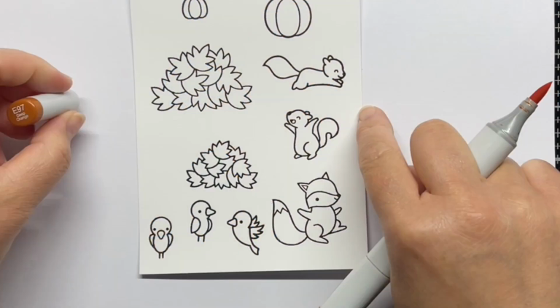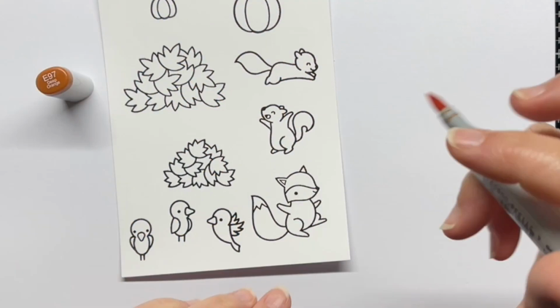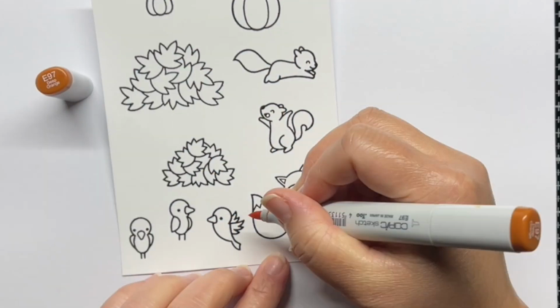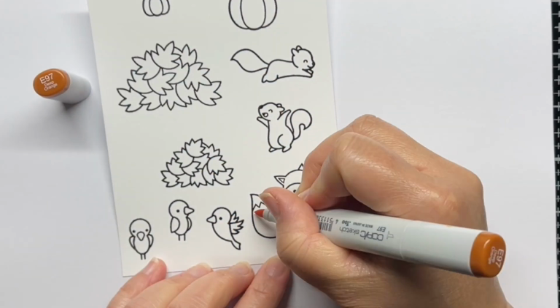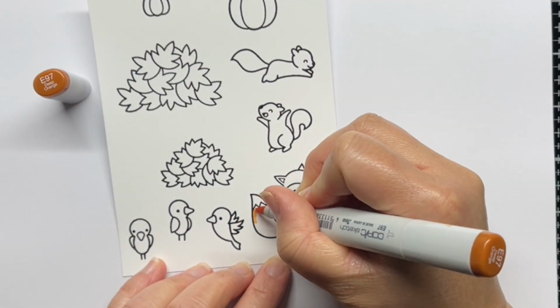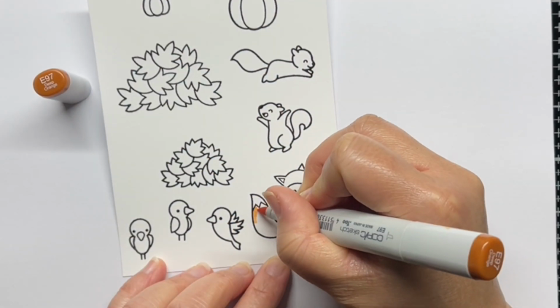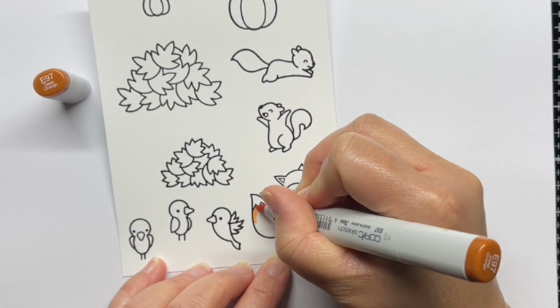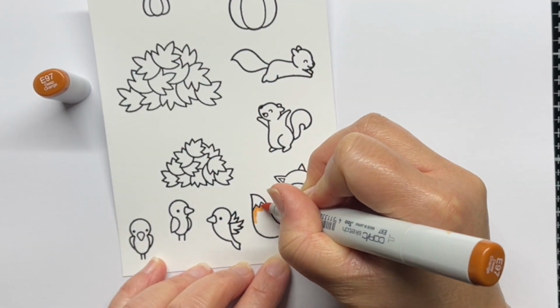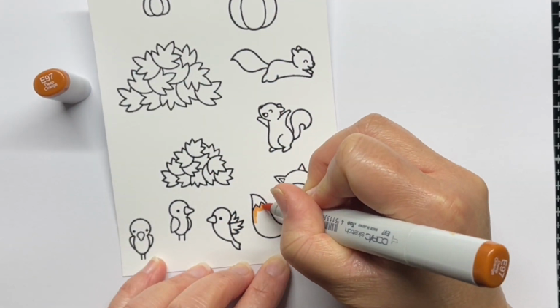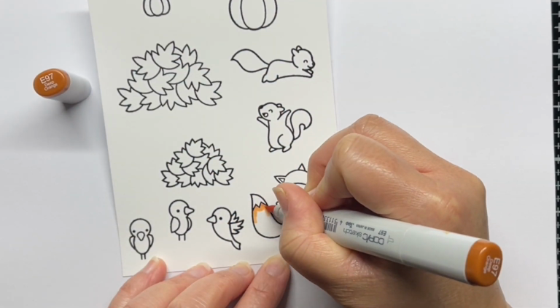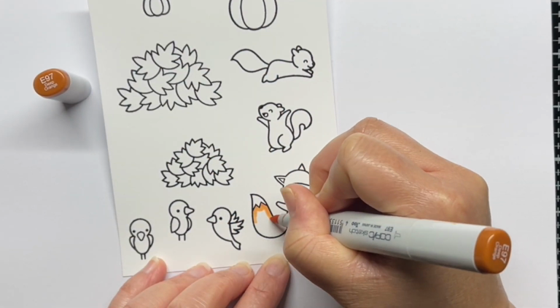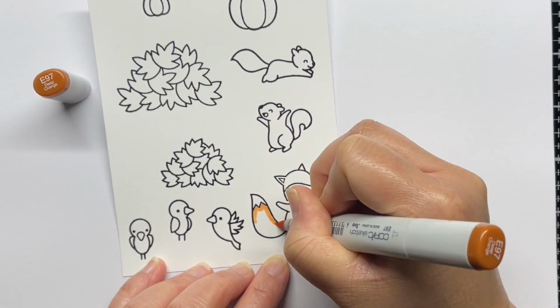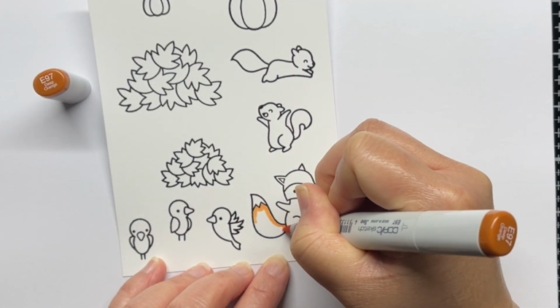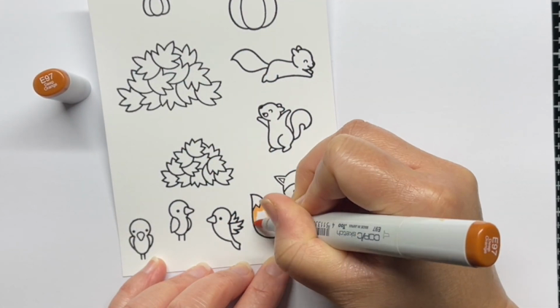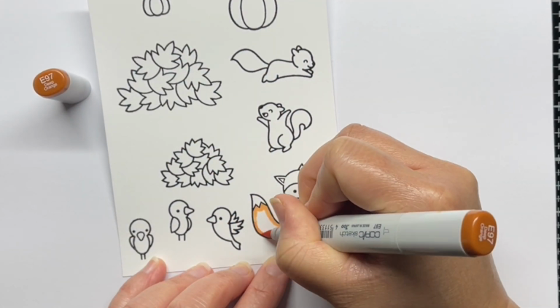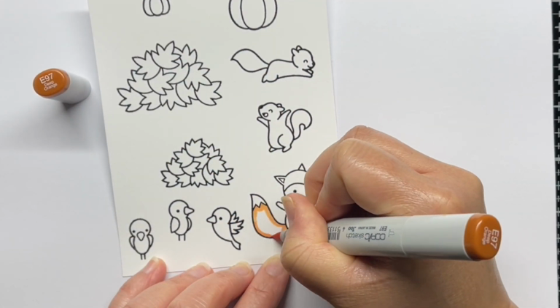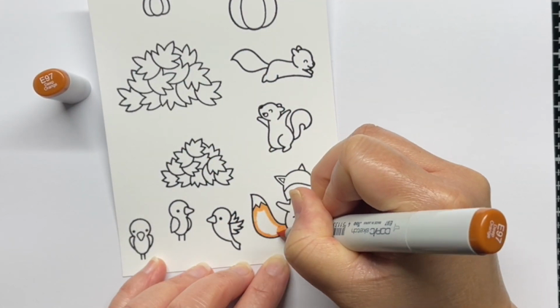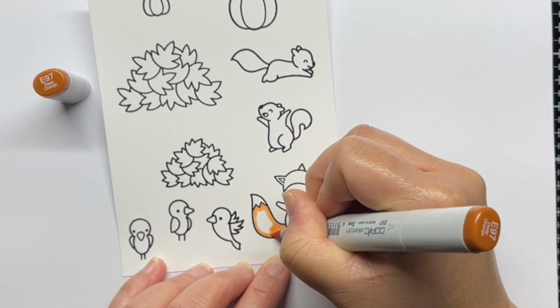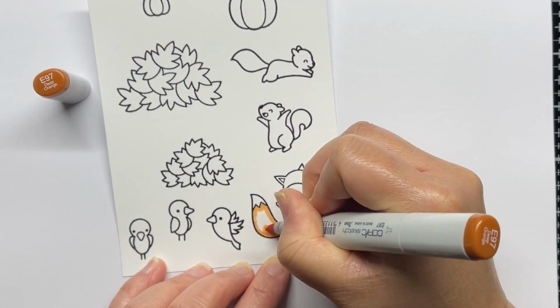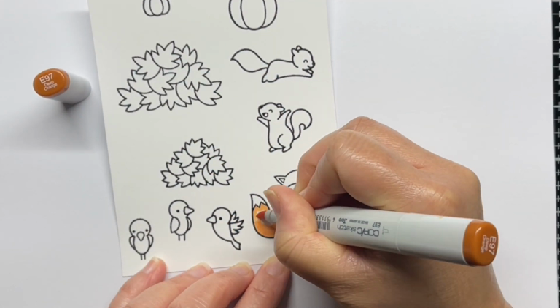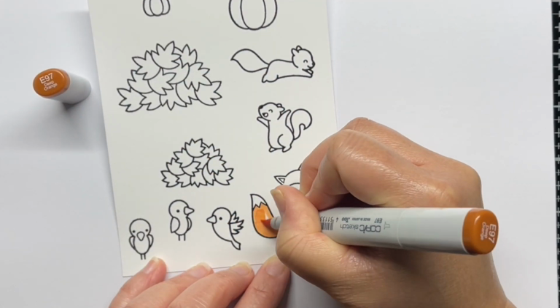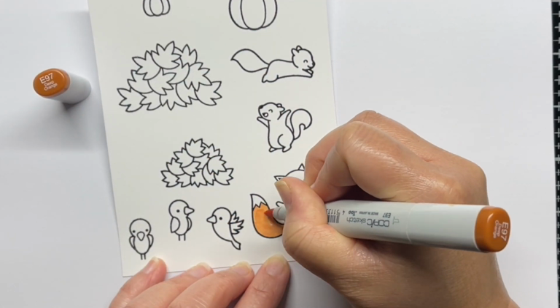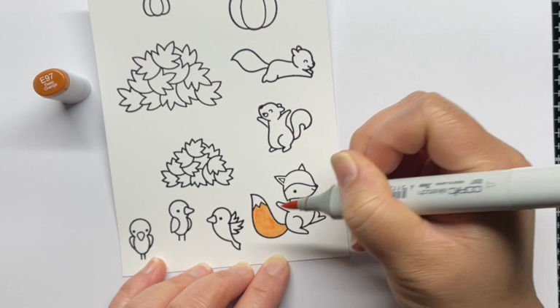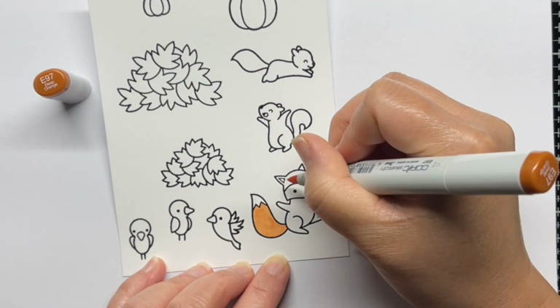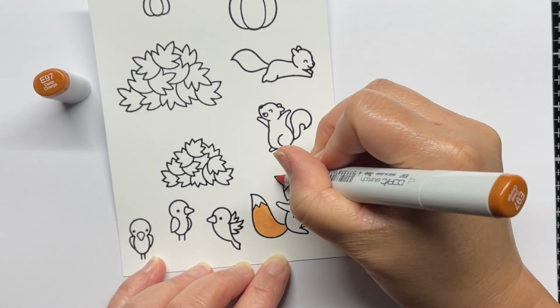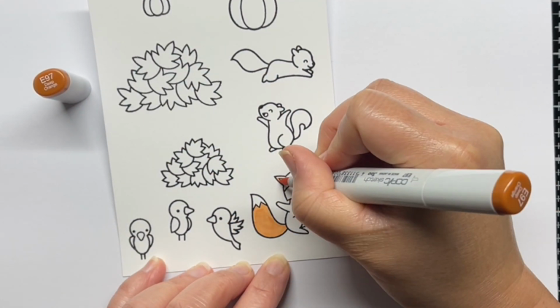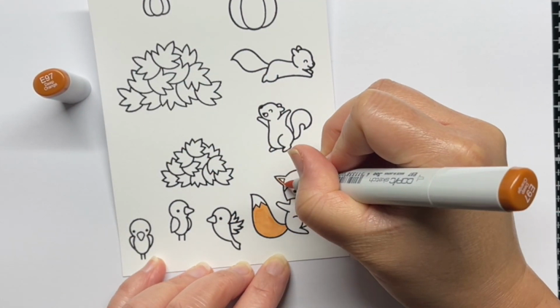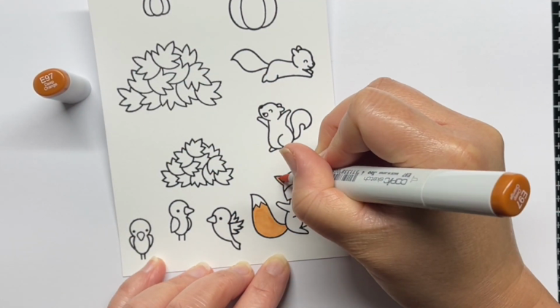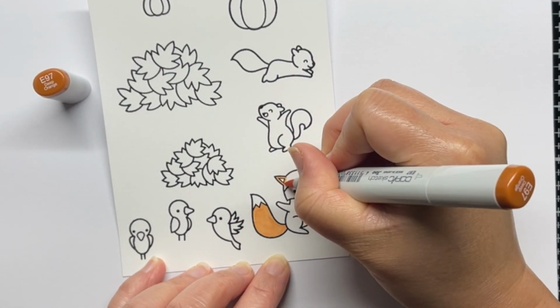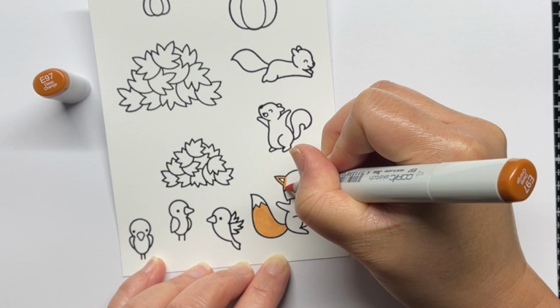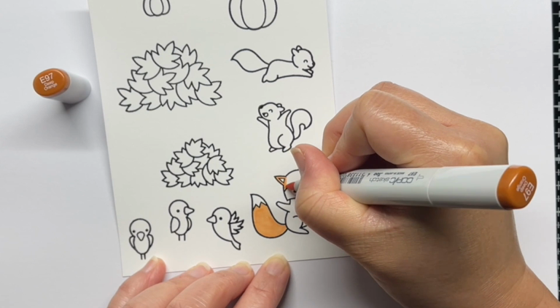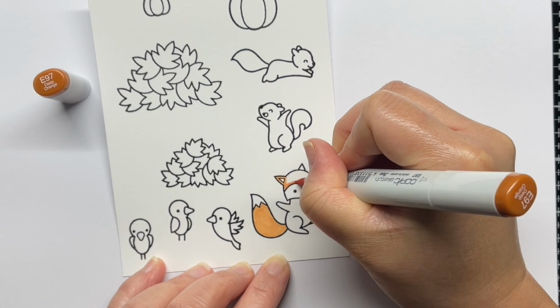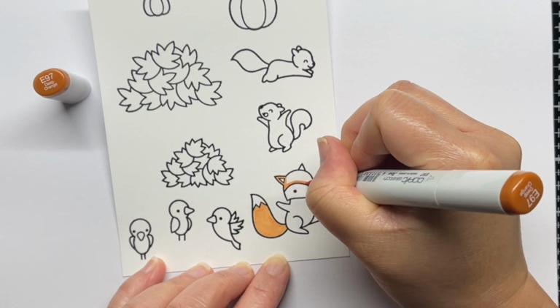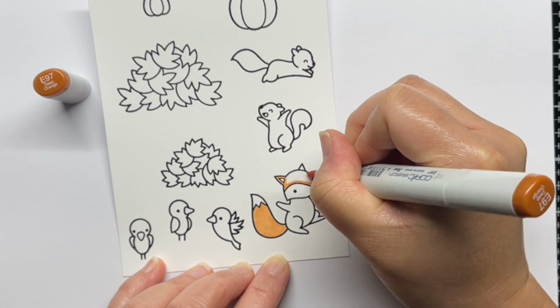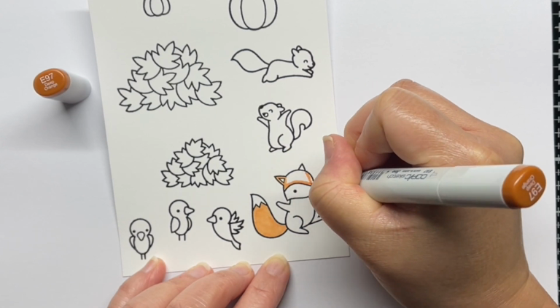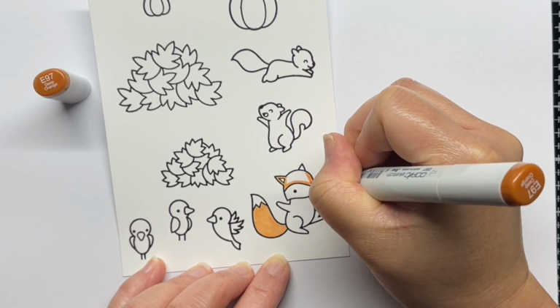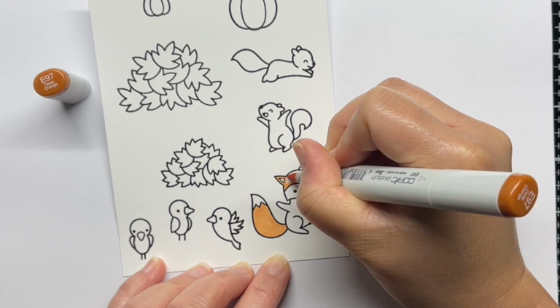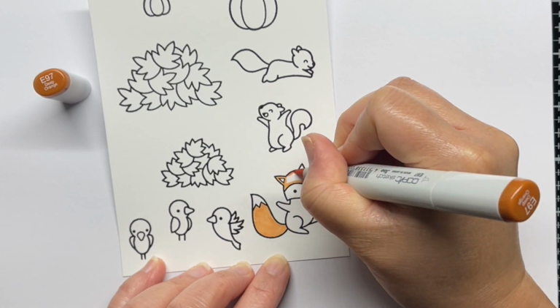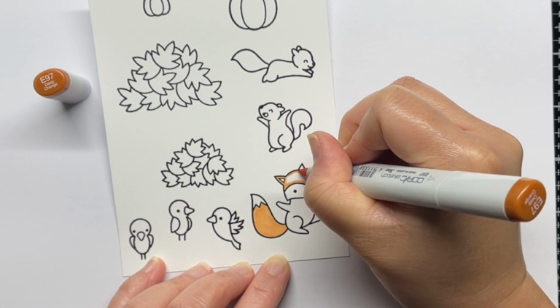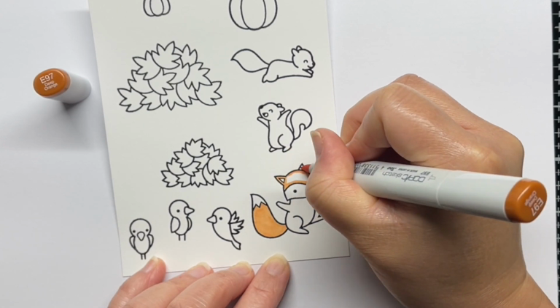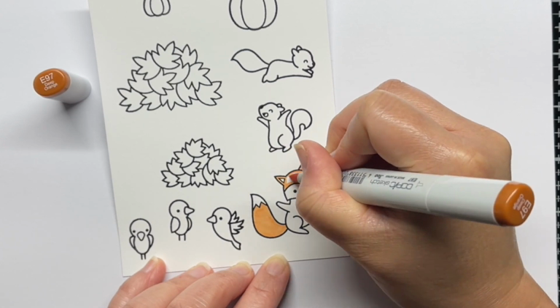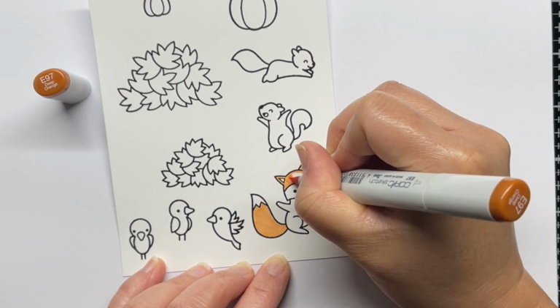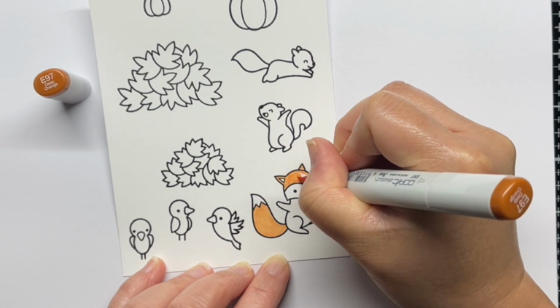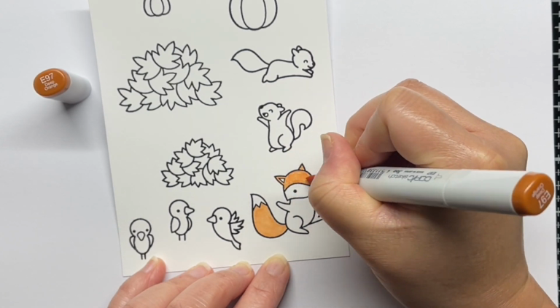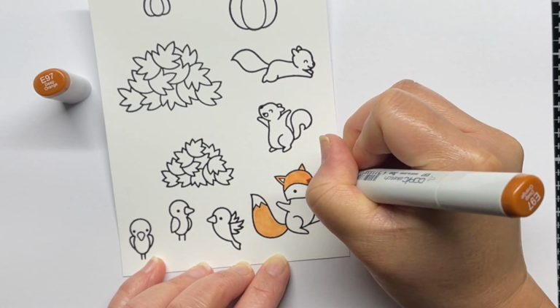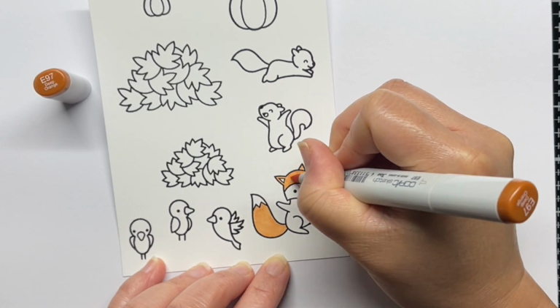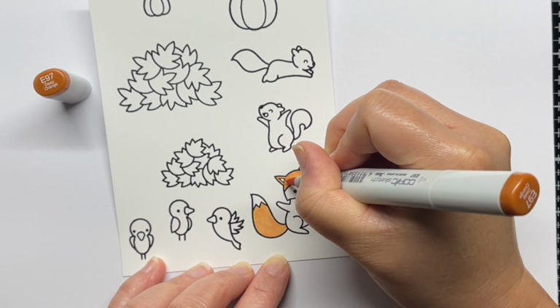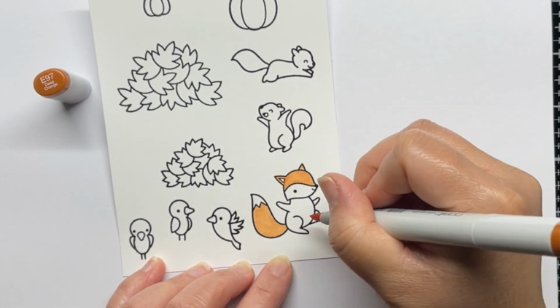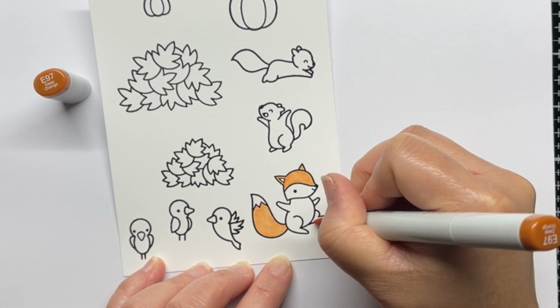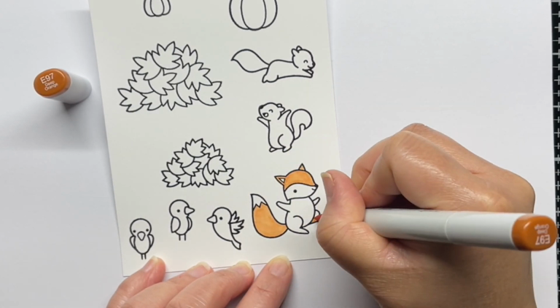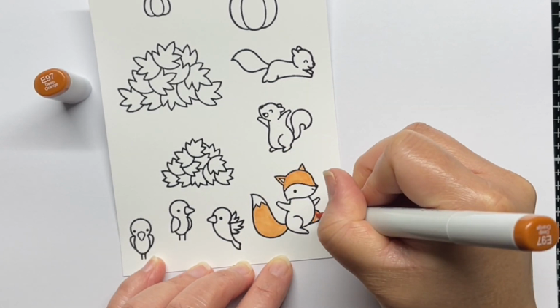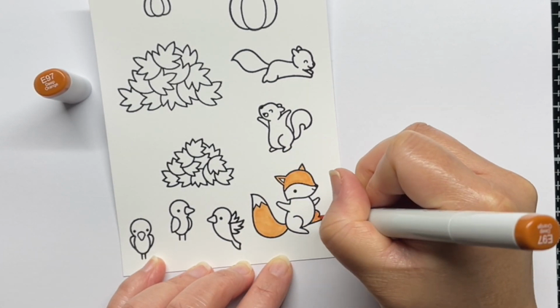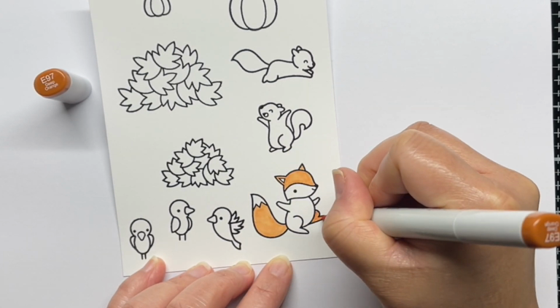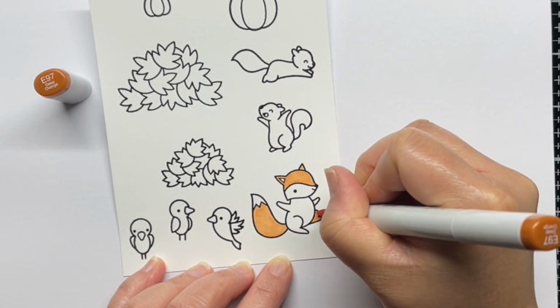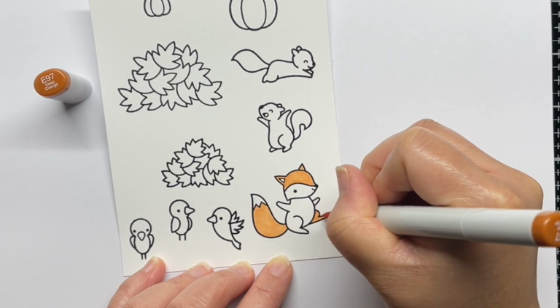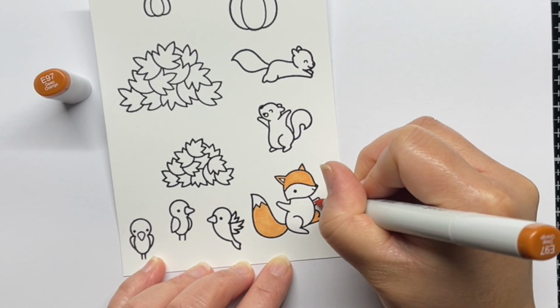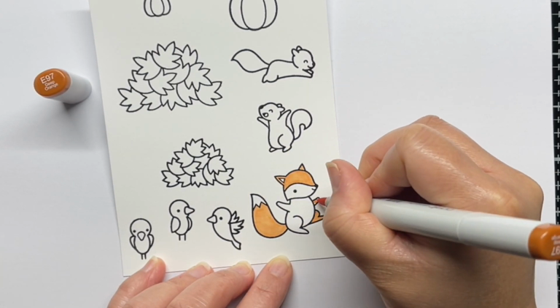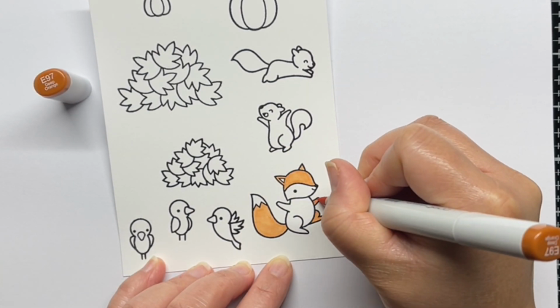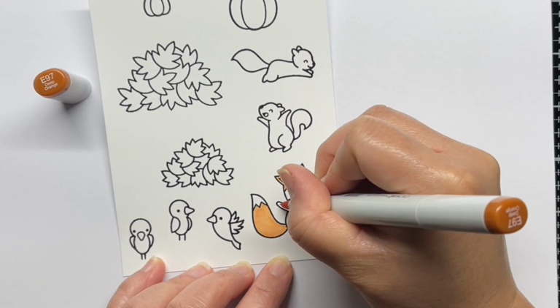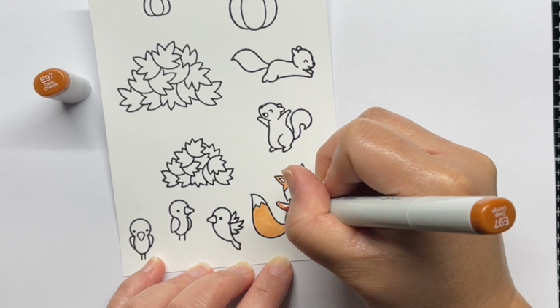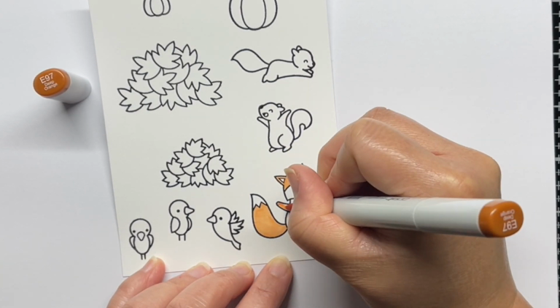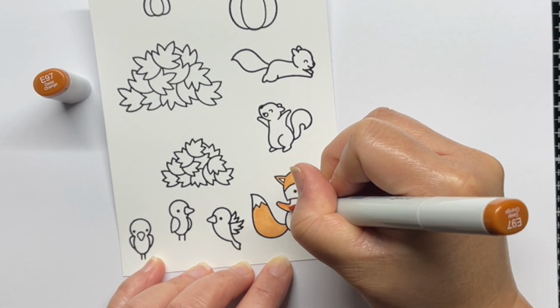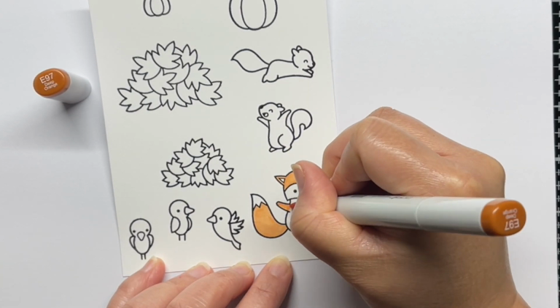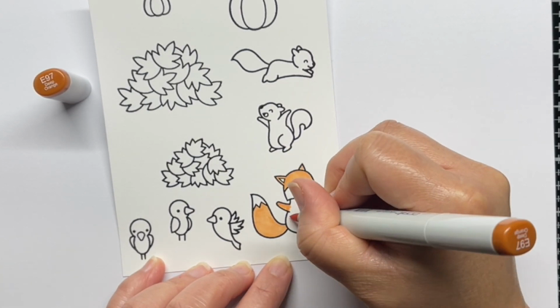First, I've stamped a bunch of autumn images from Happy Harvest, Jump for Joy, and Let's Go Nuts with Versafine and heat embossed them with clear embossing powder.